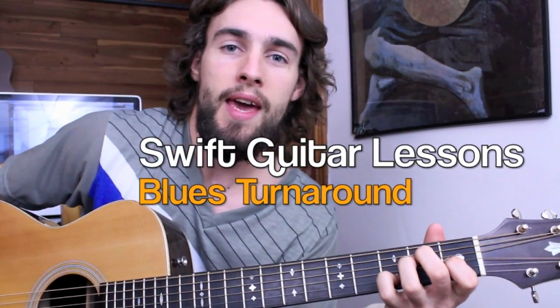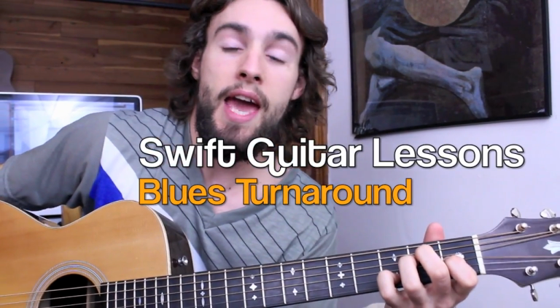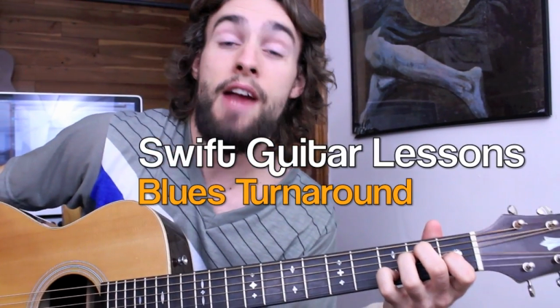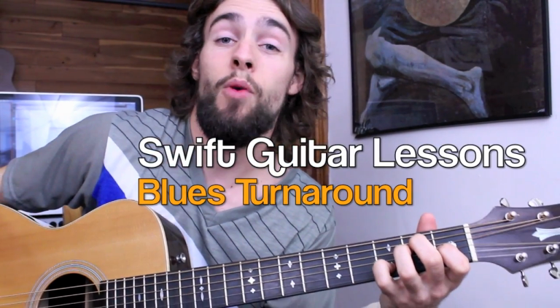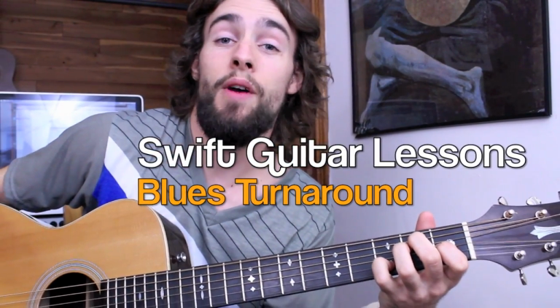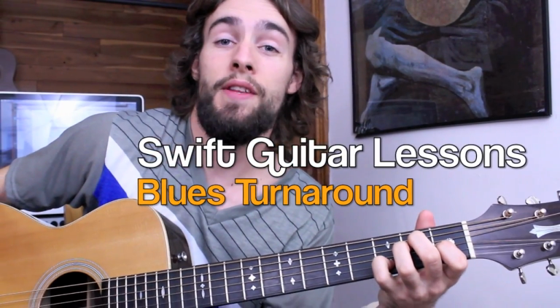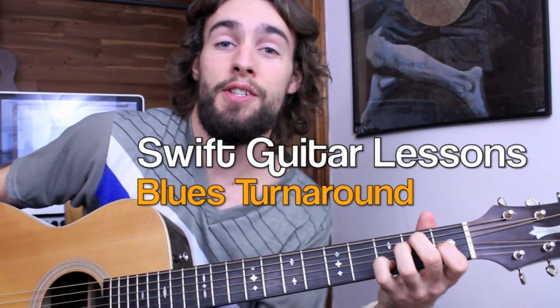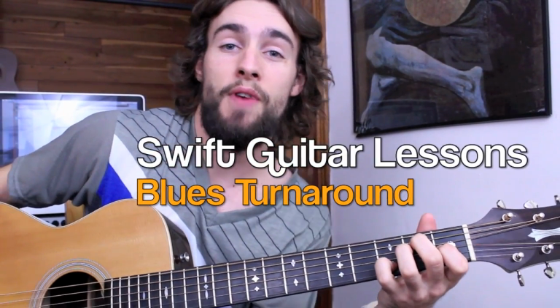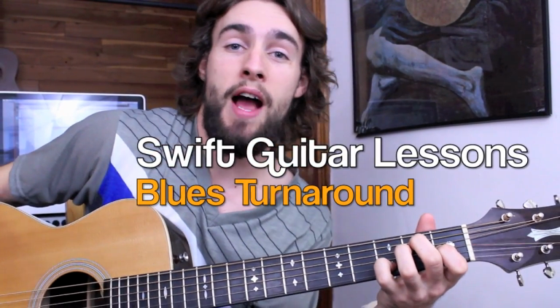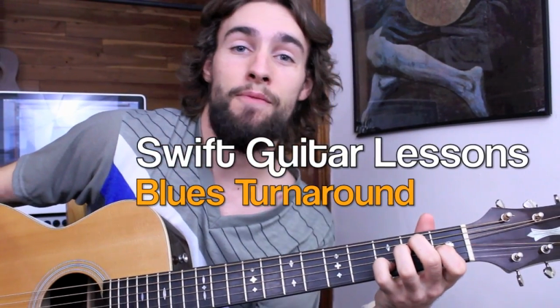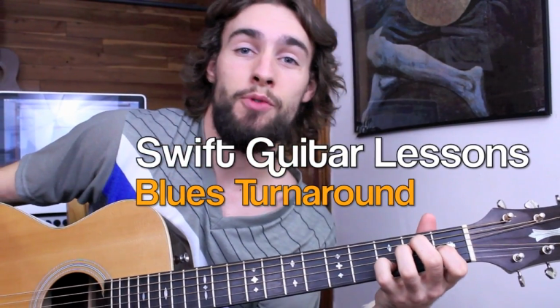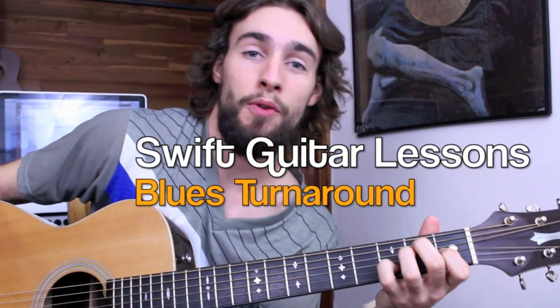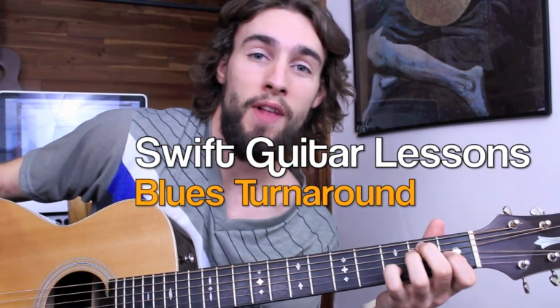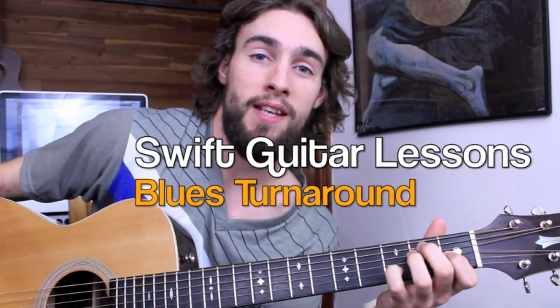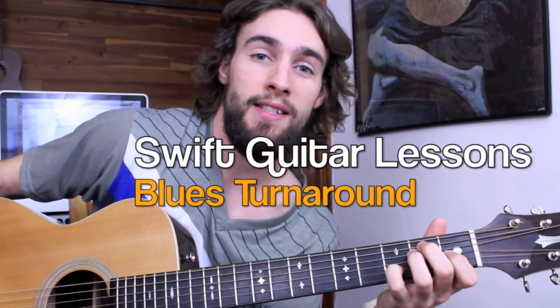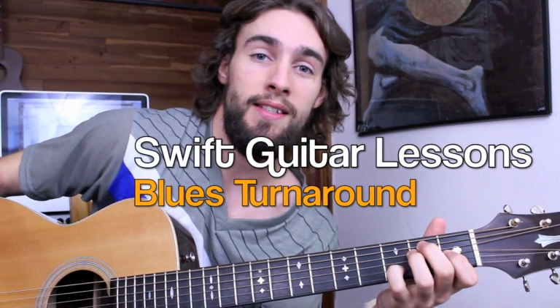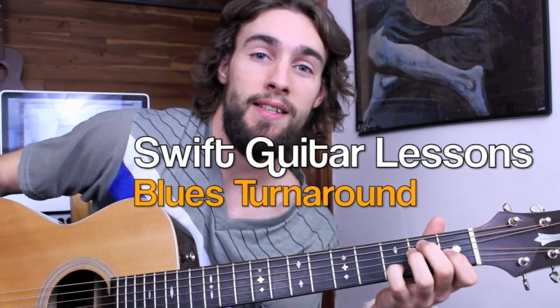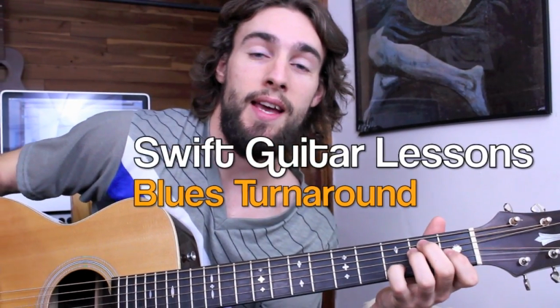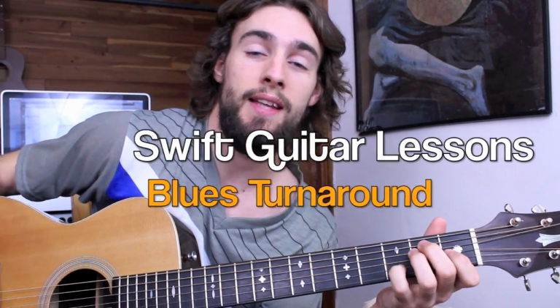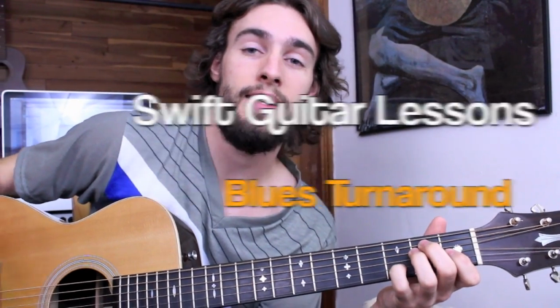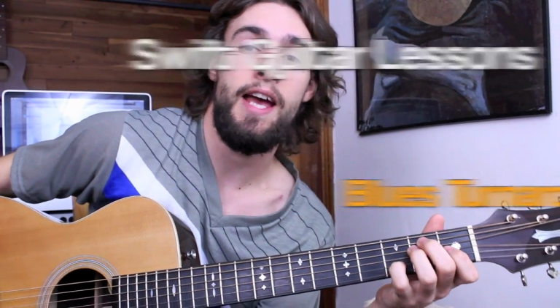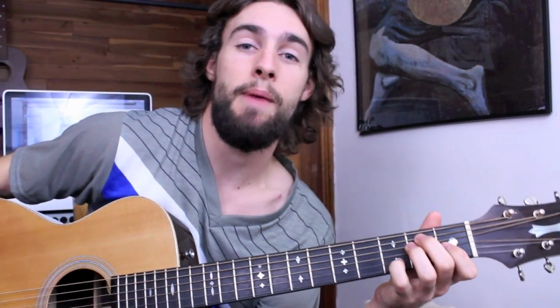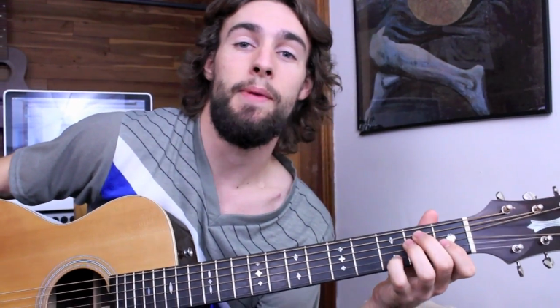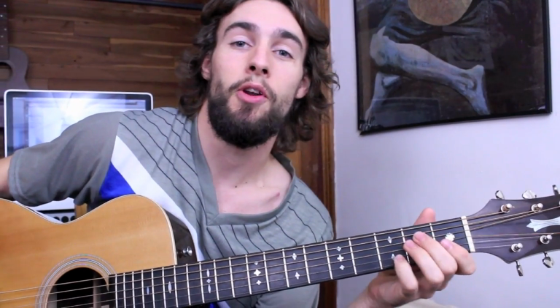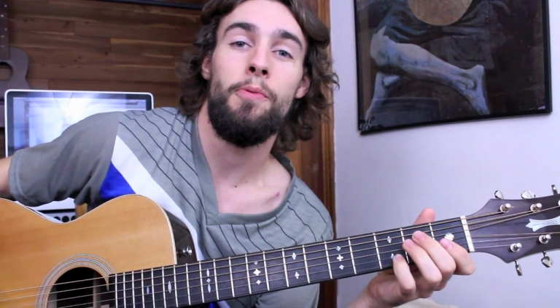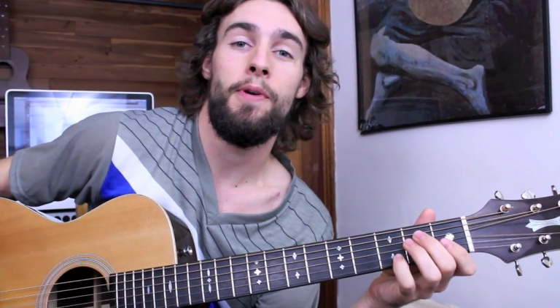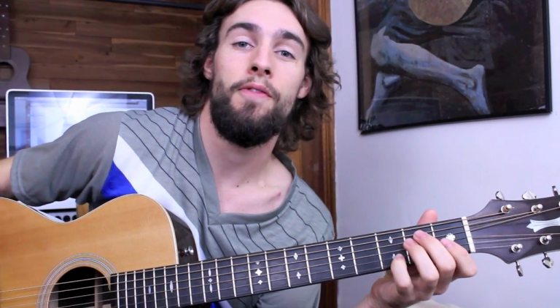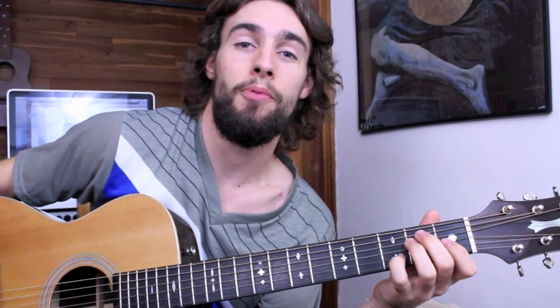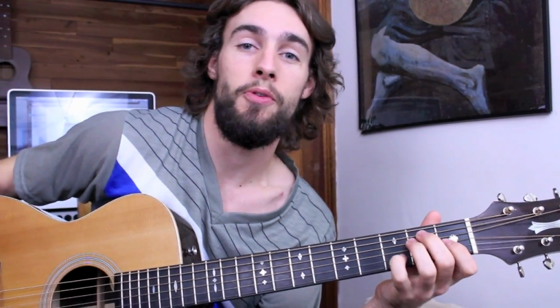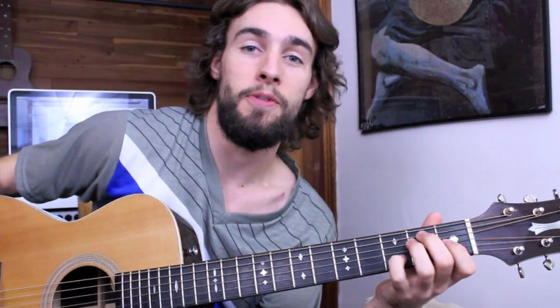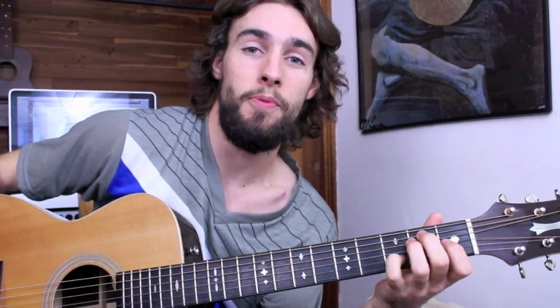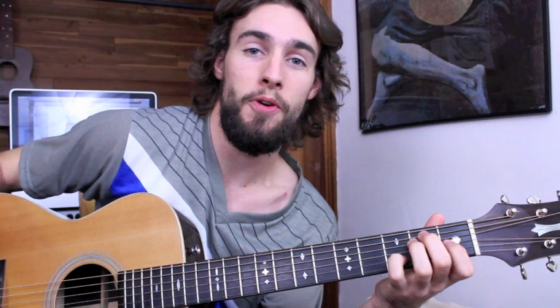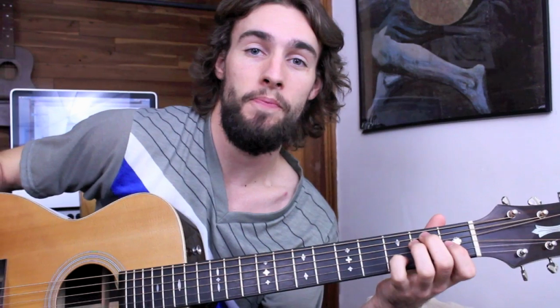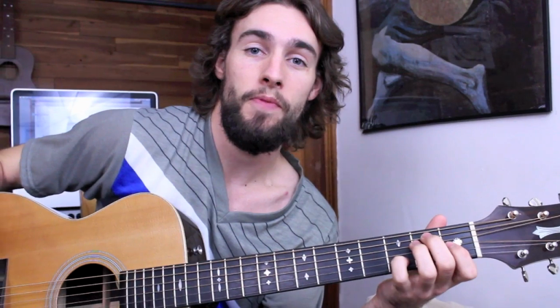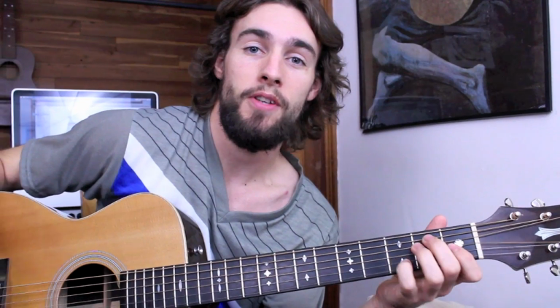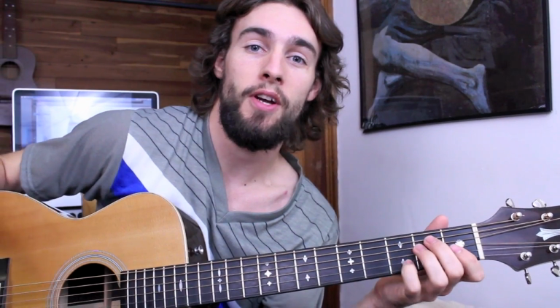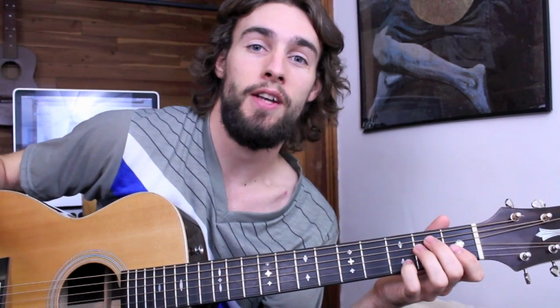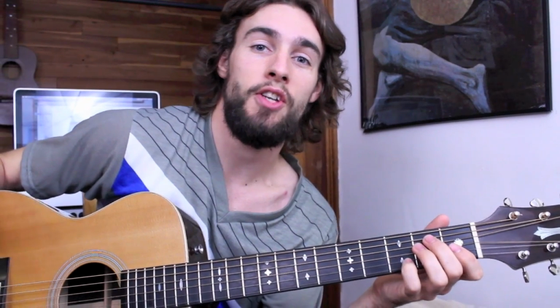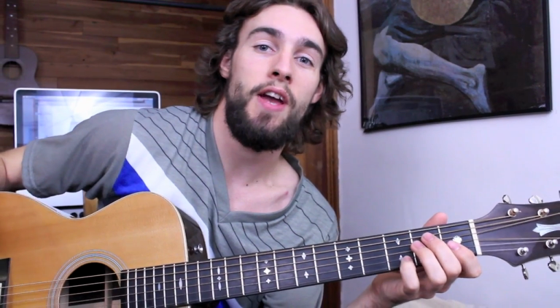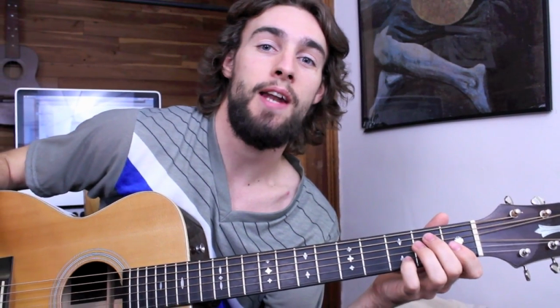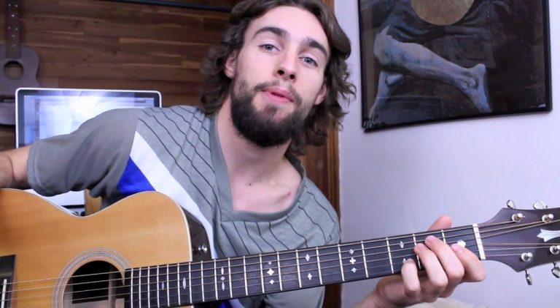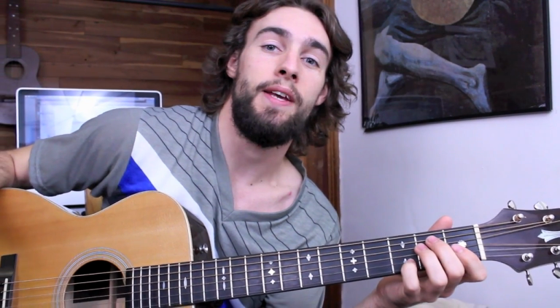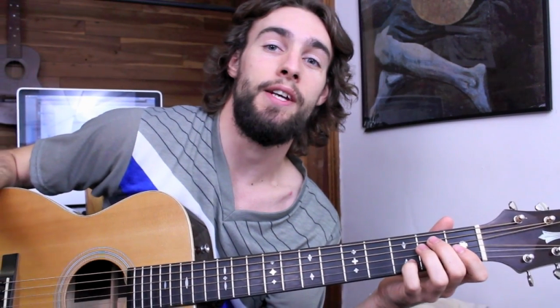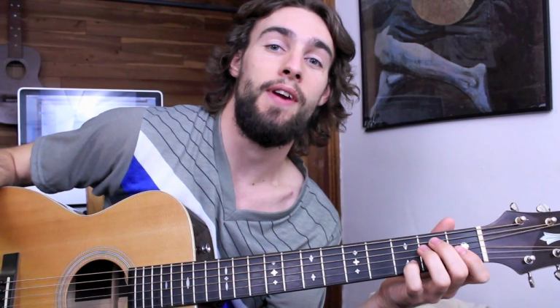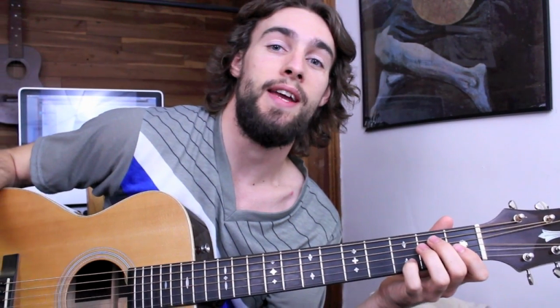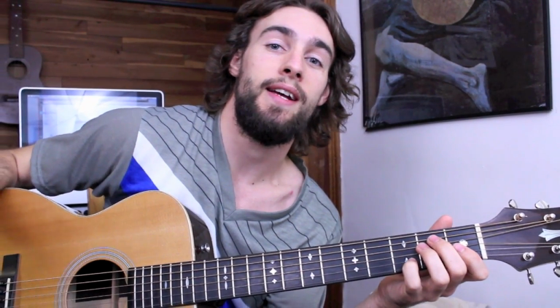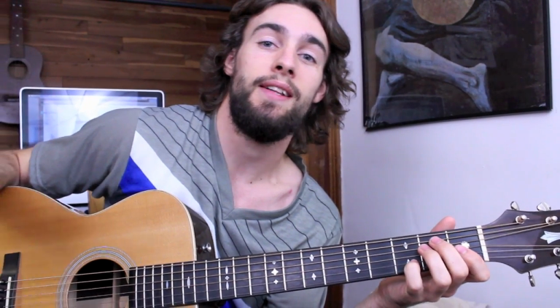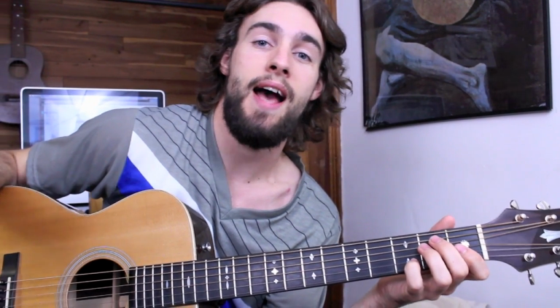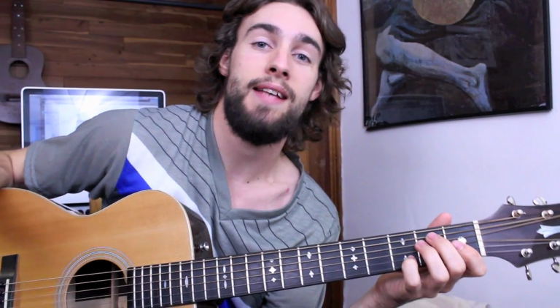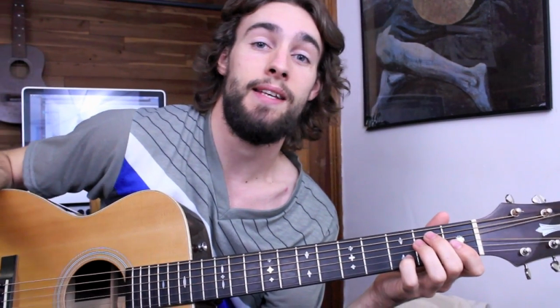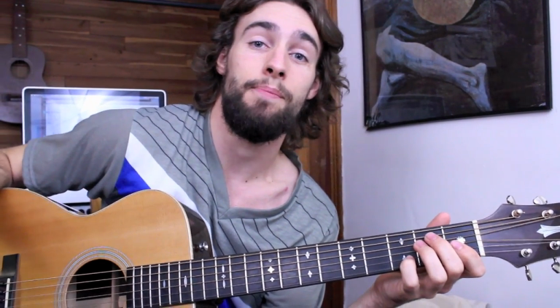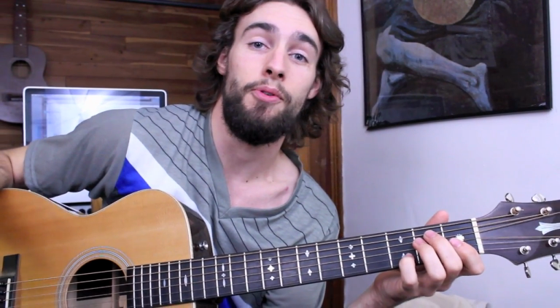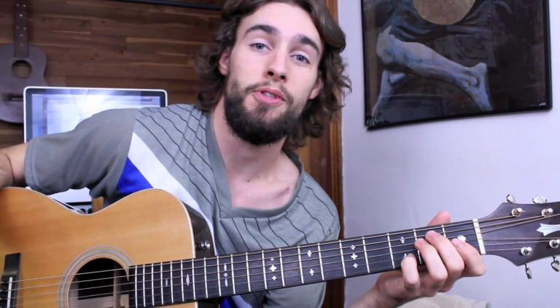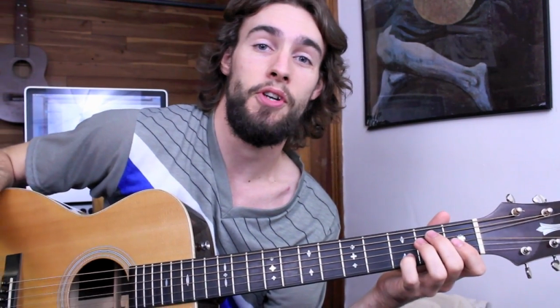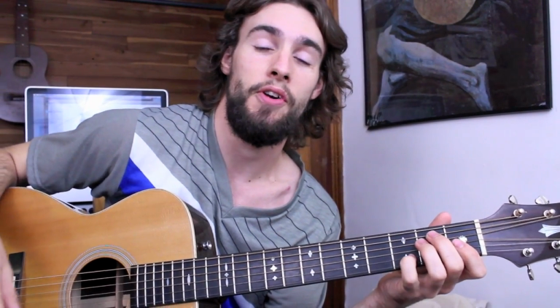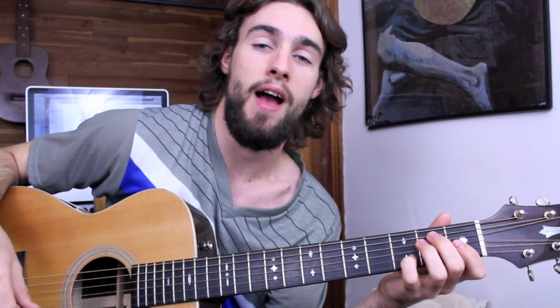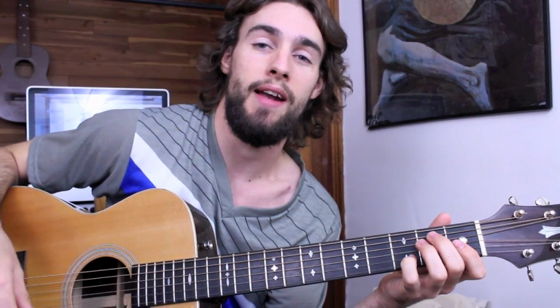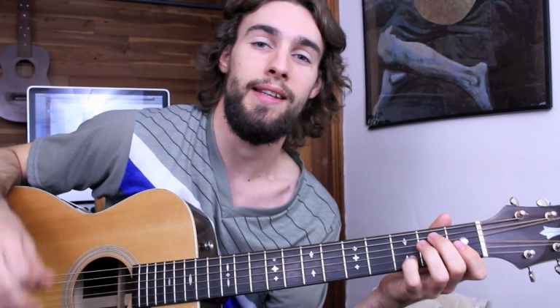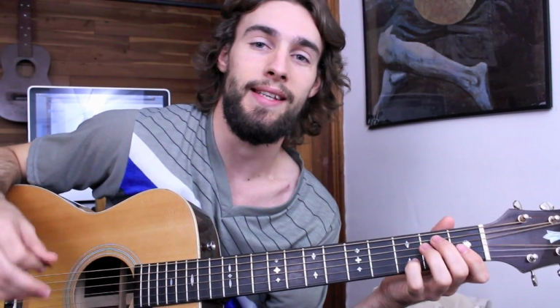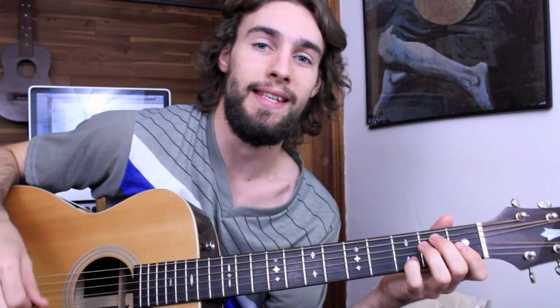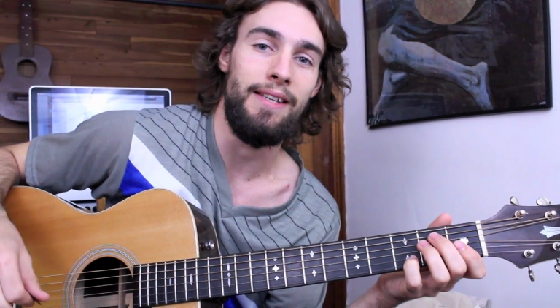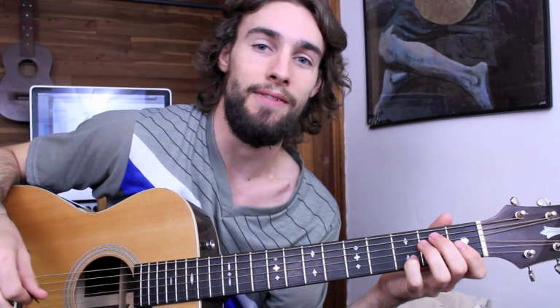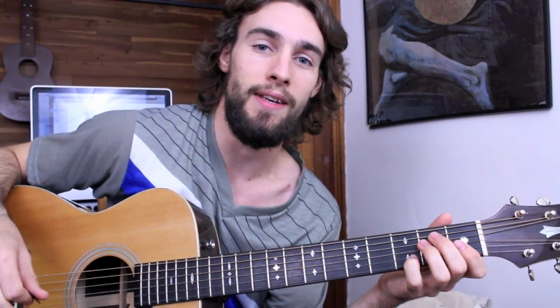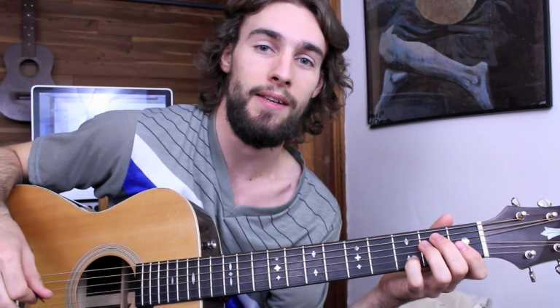Hey everyone, this is Rob from Swift Lessons and tonight I'm in a little bit of a bluesy mood. So I'm going to show you how to play a great classic blues turnaround in the key of E.